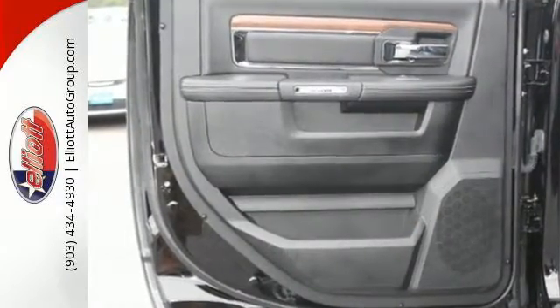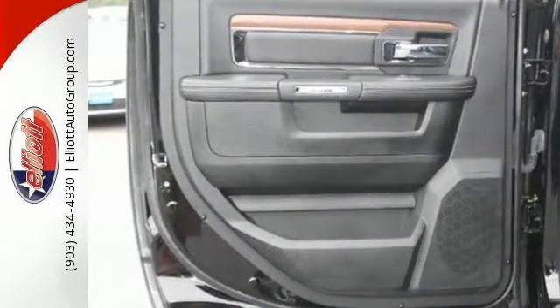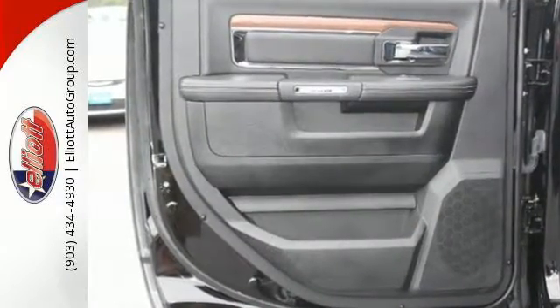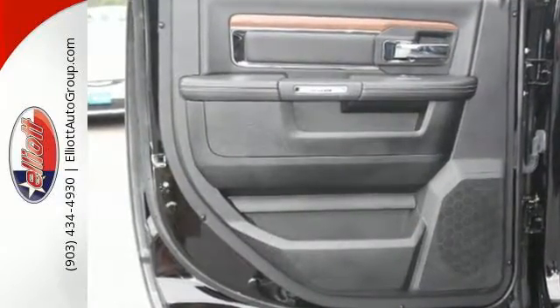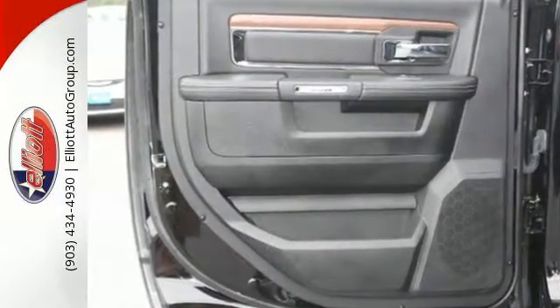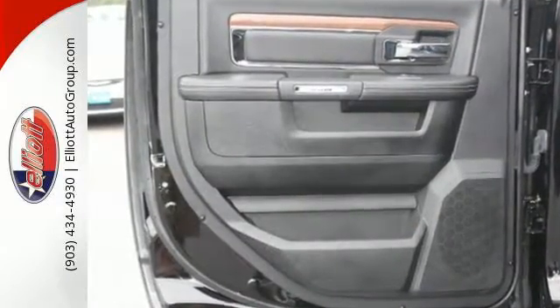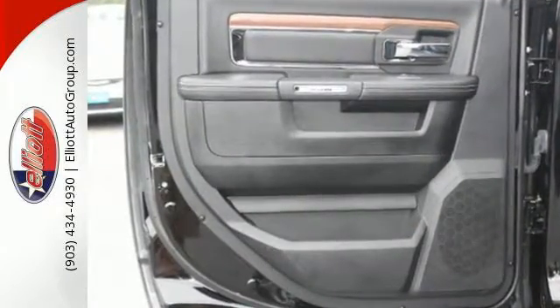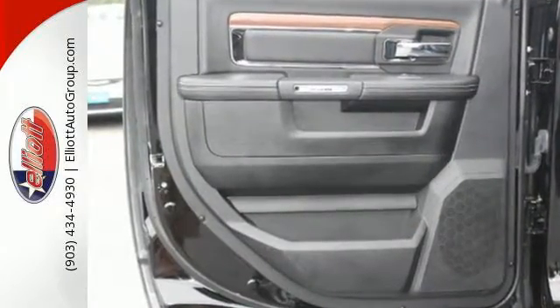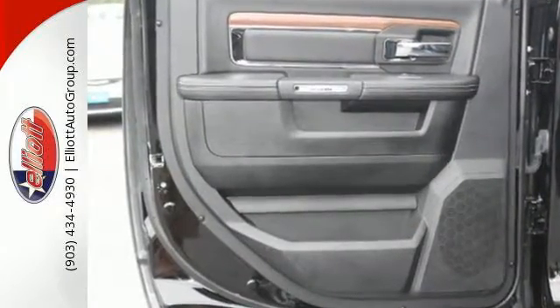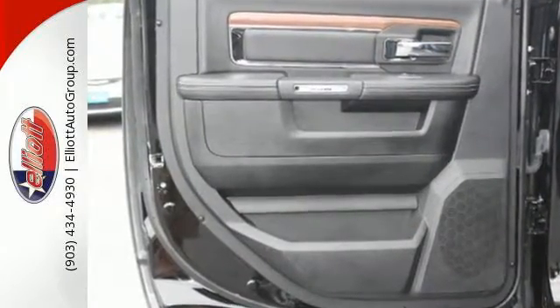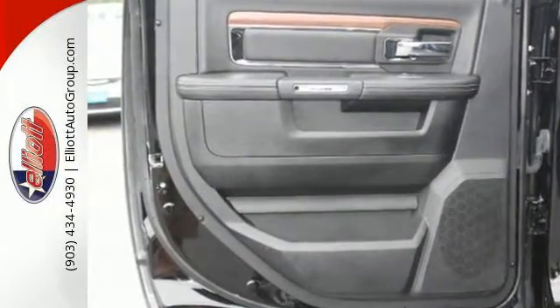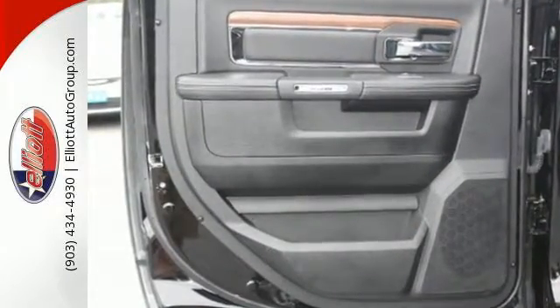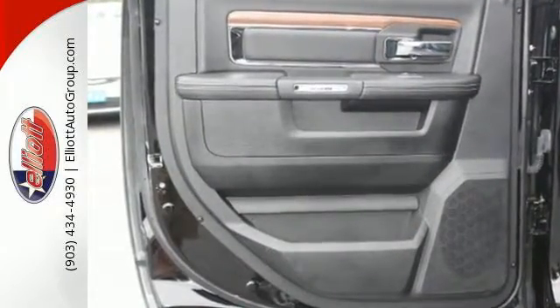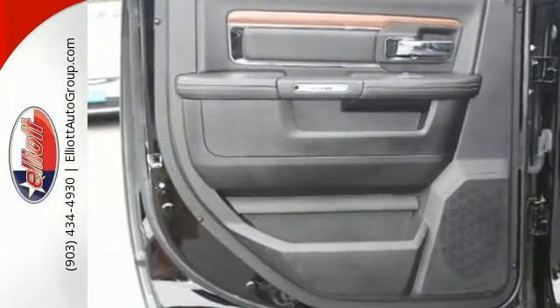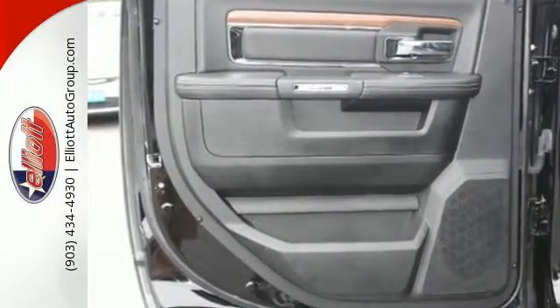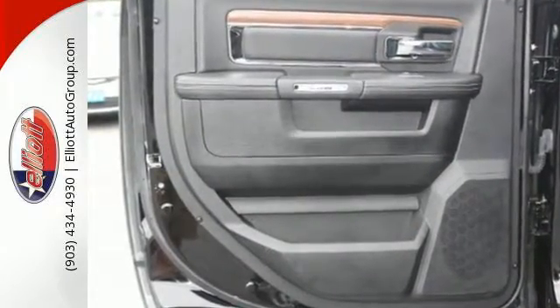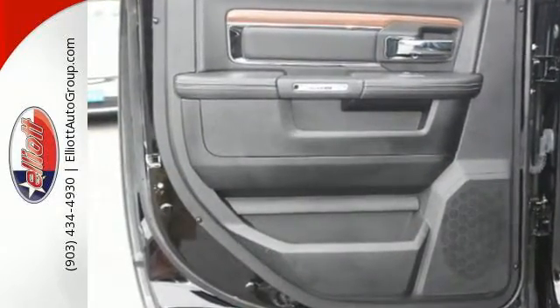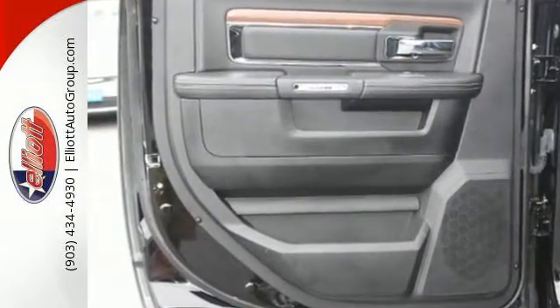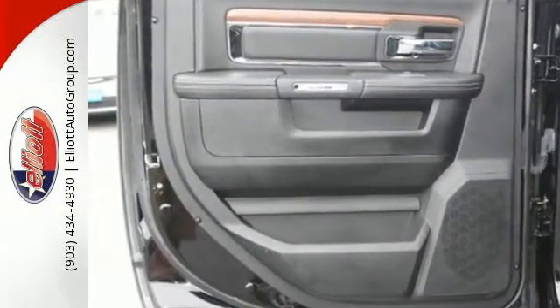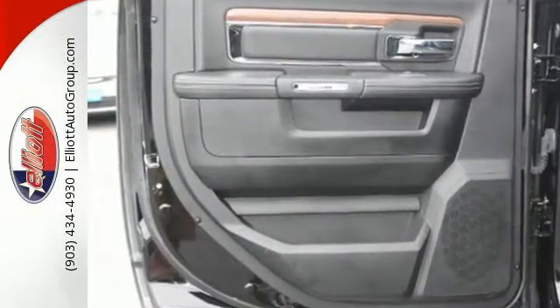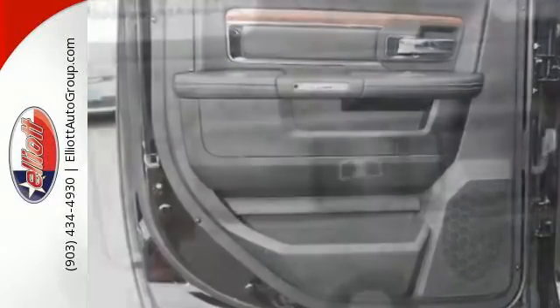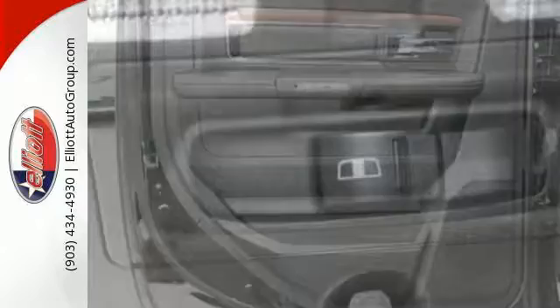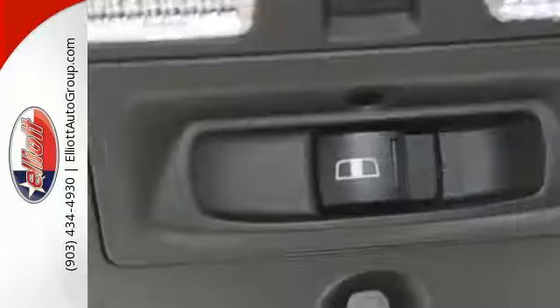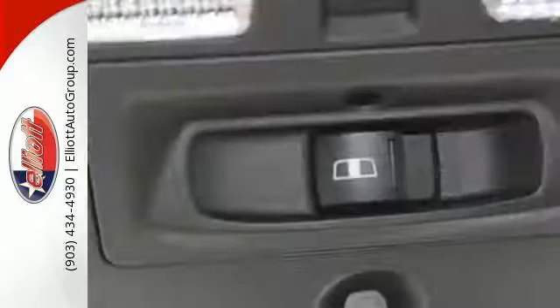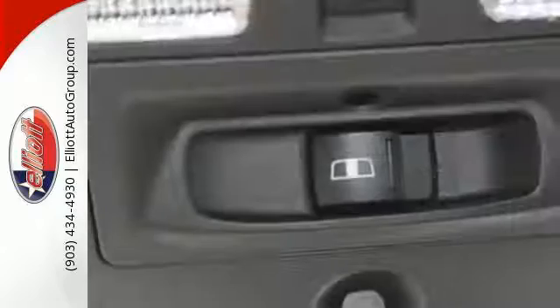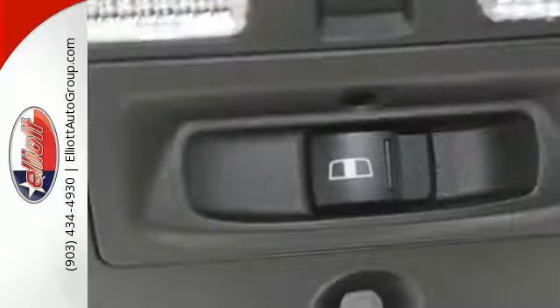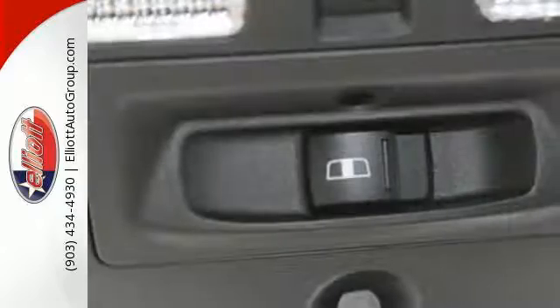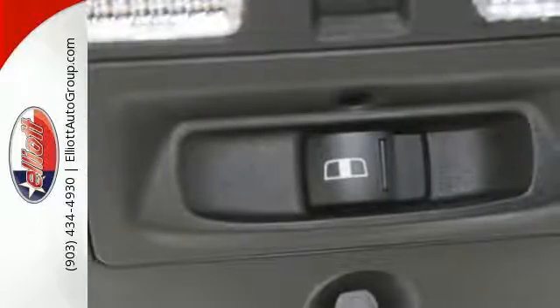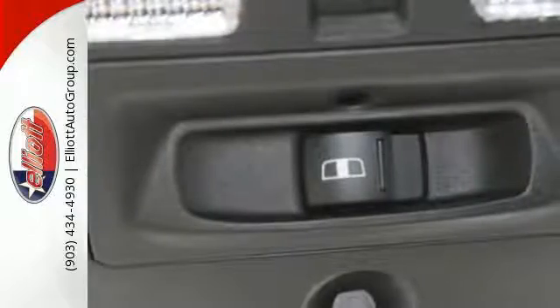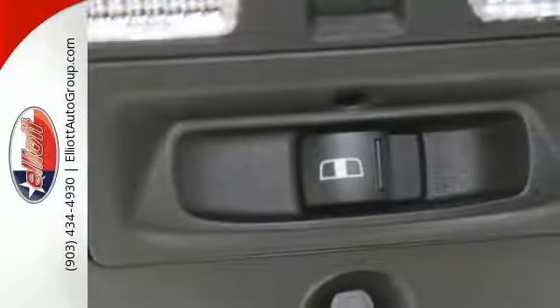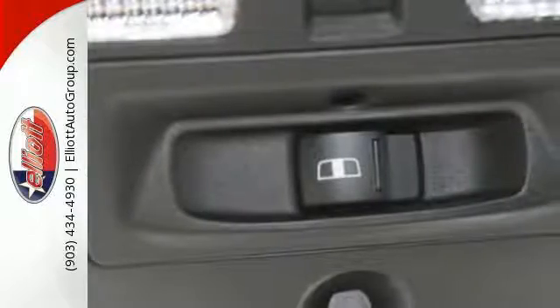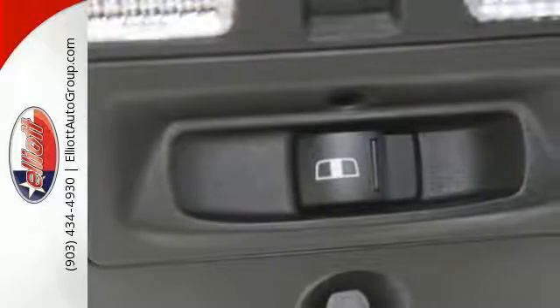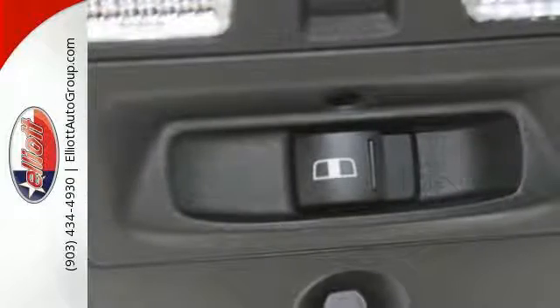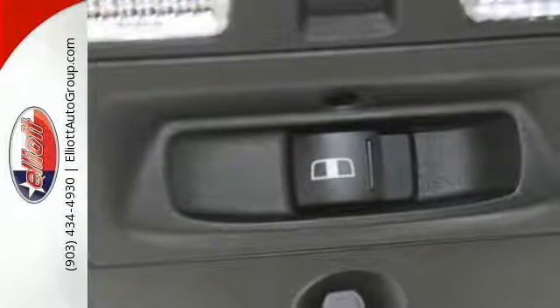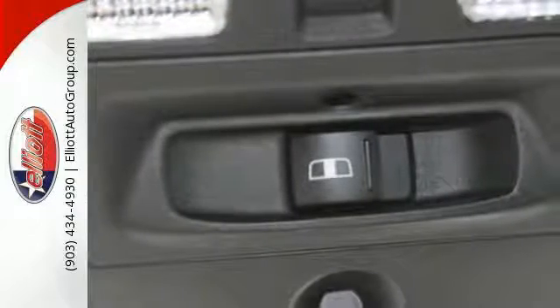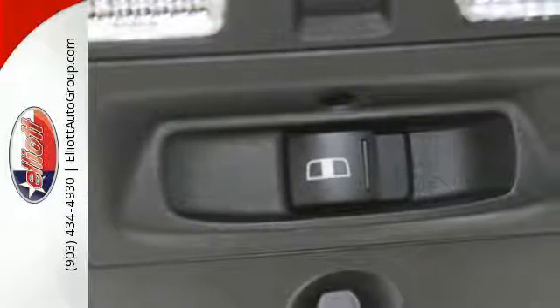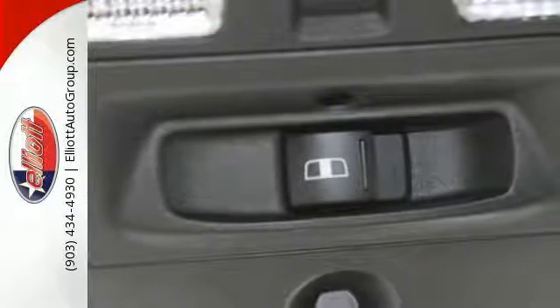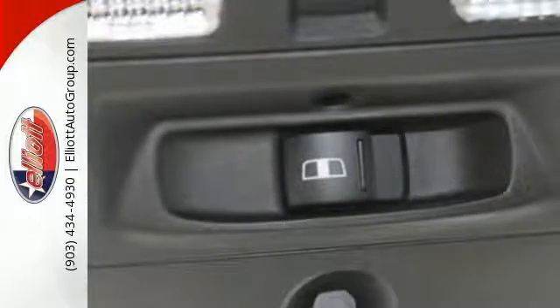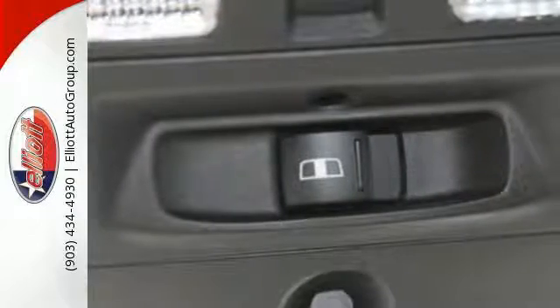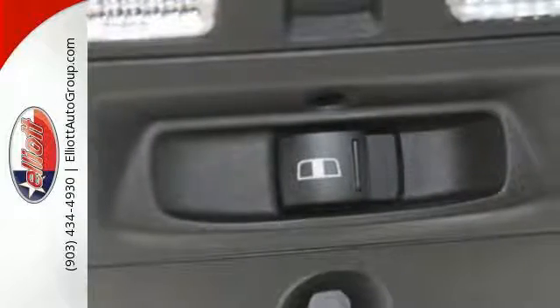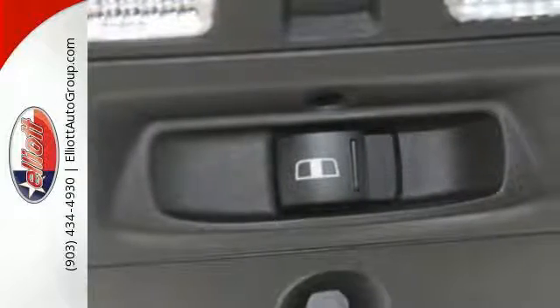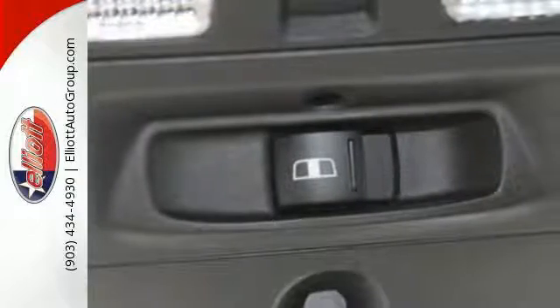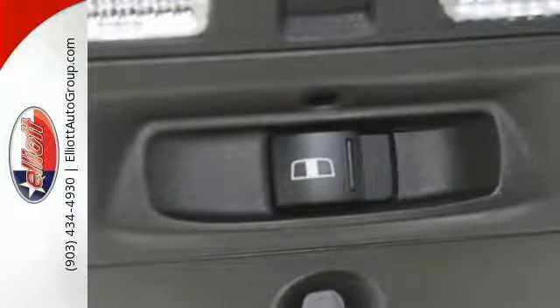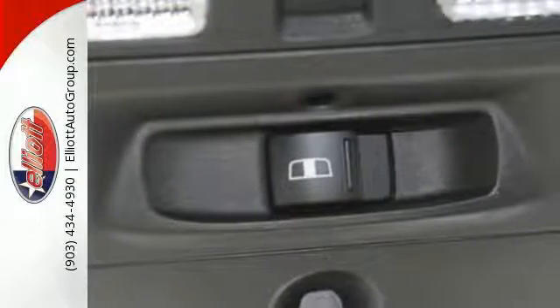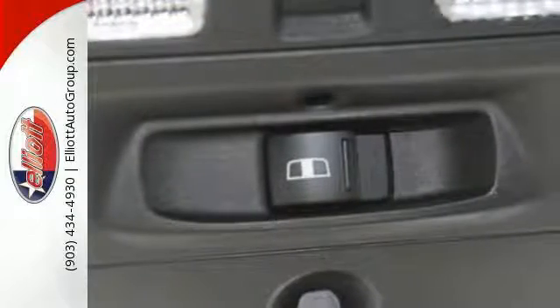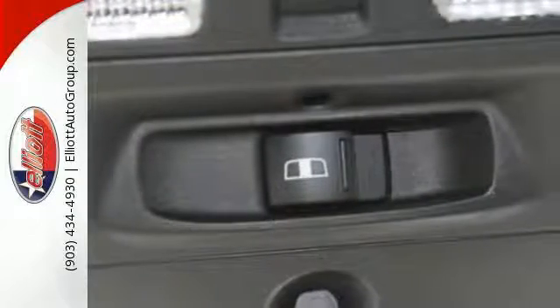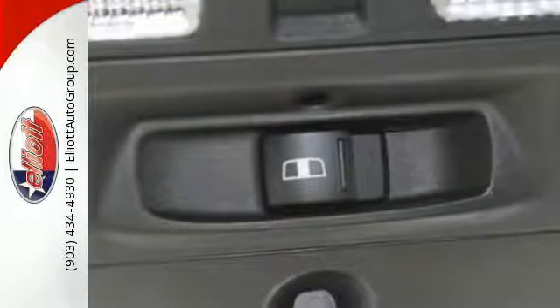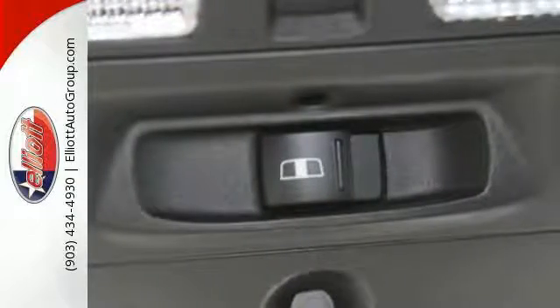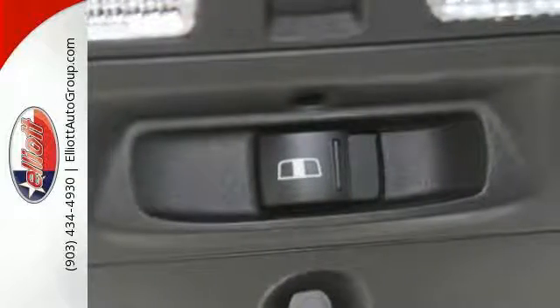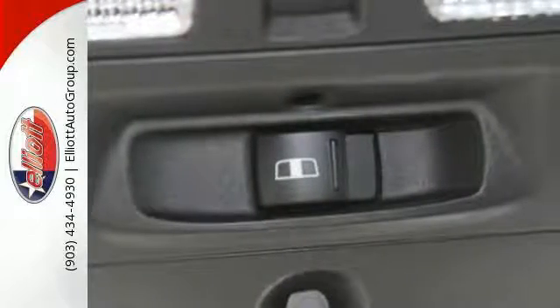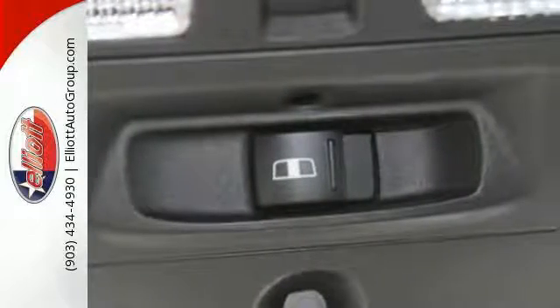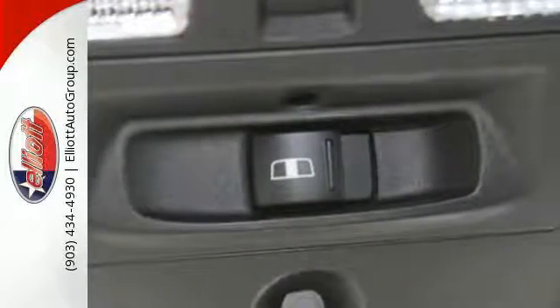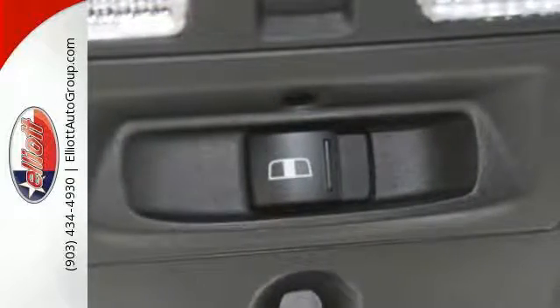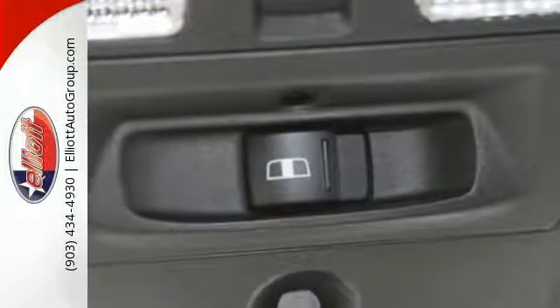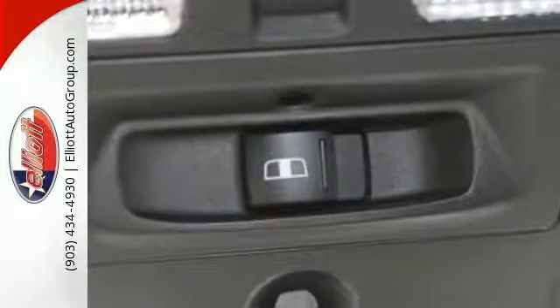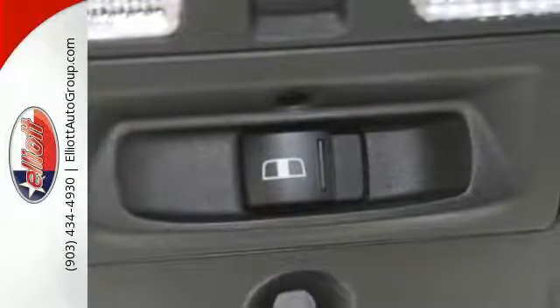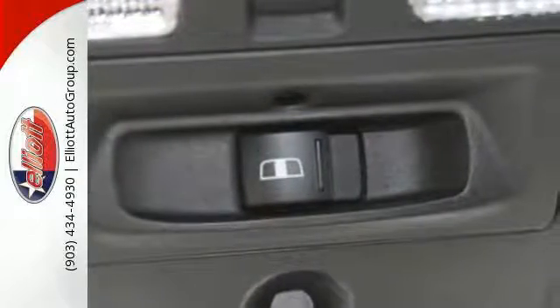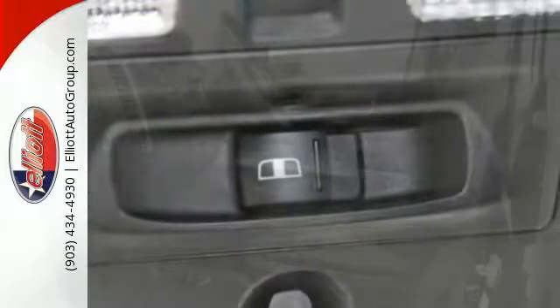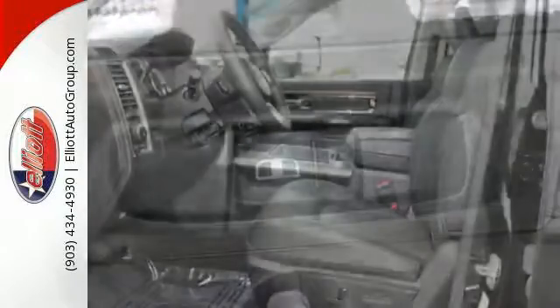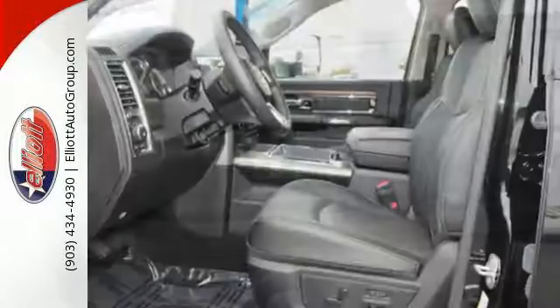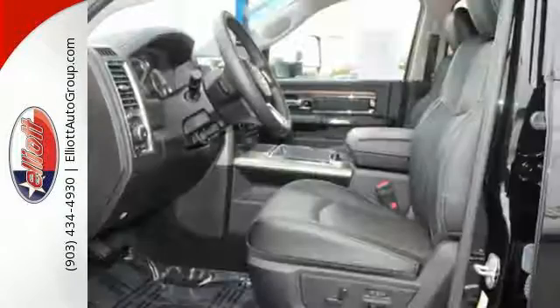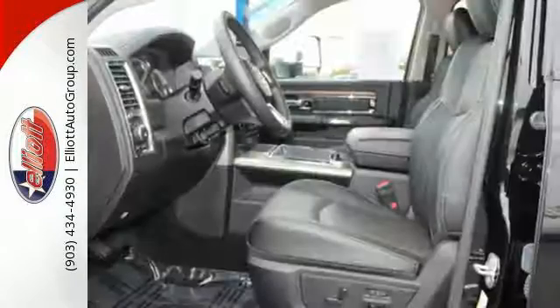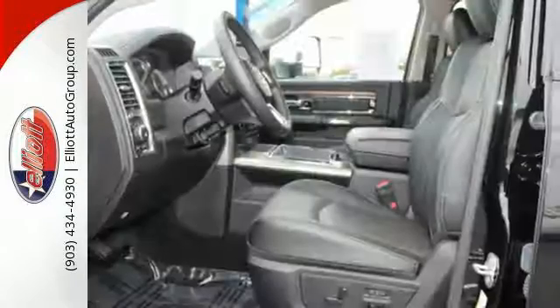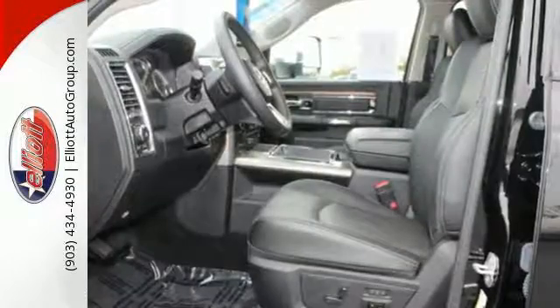Multiple airbags provide impact protection, while crumple zones inside impact door beams provide structural safety.